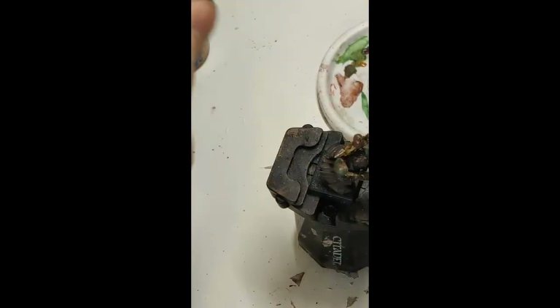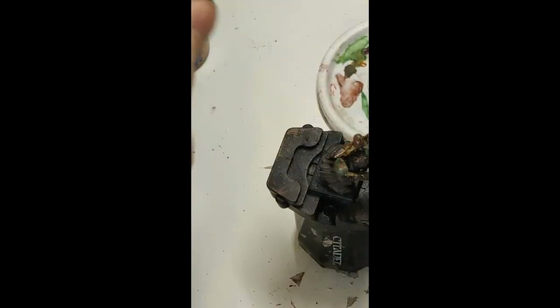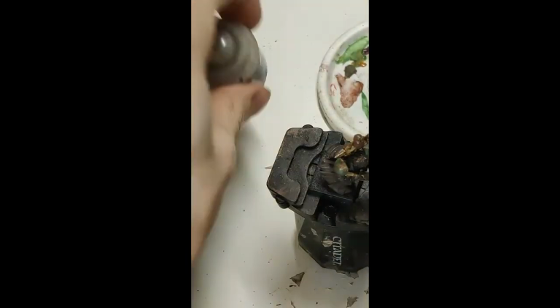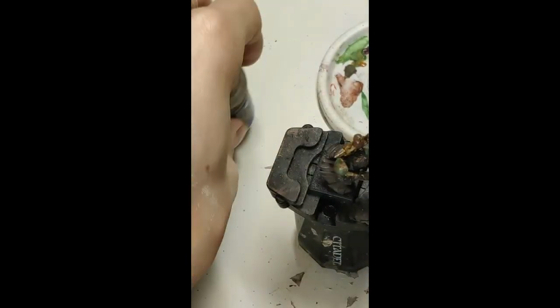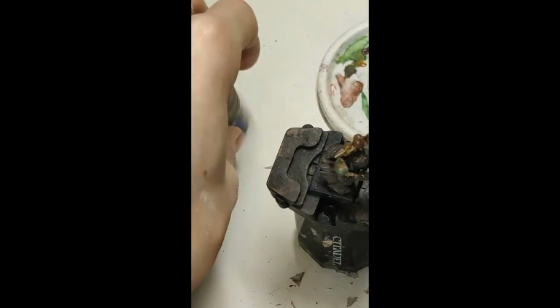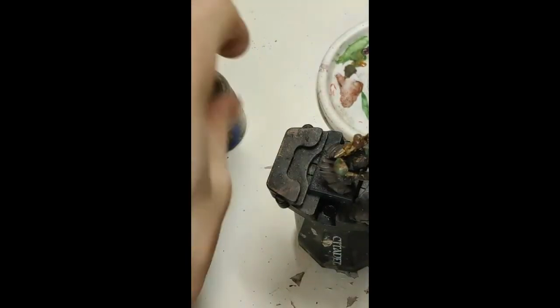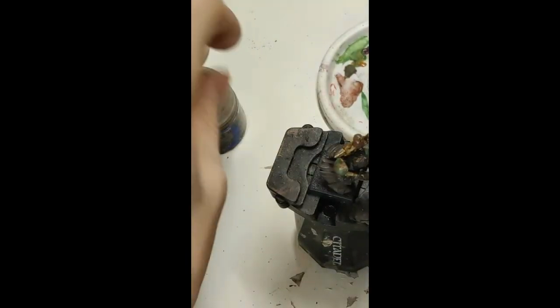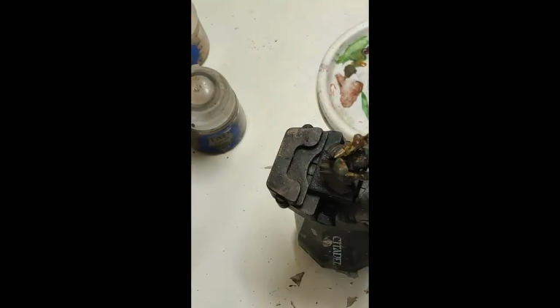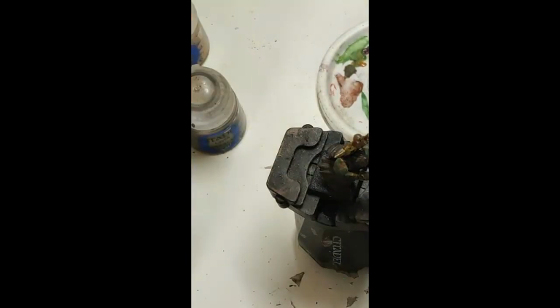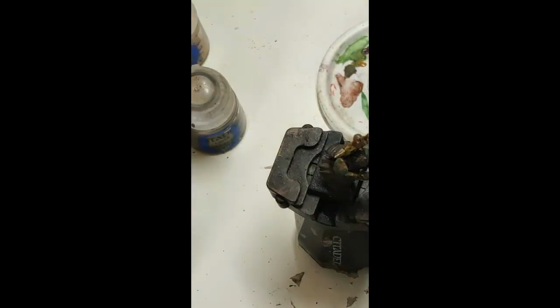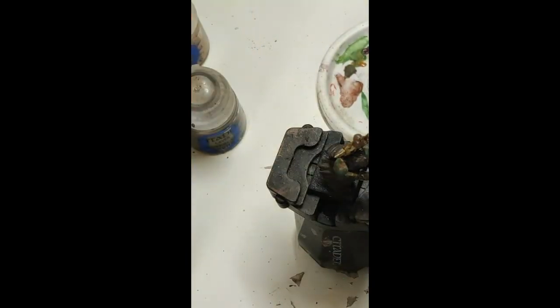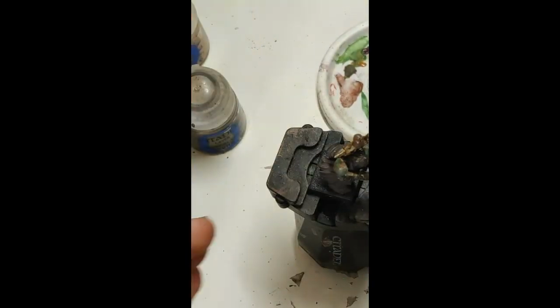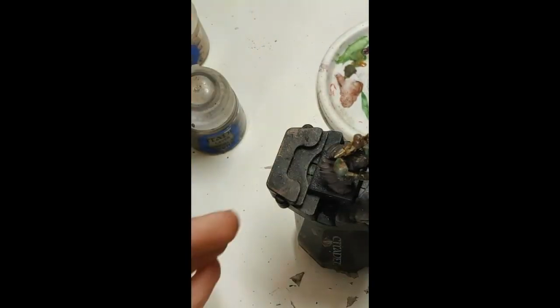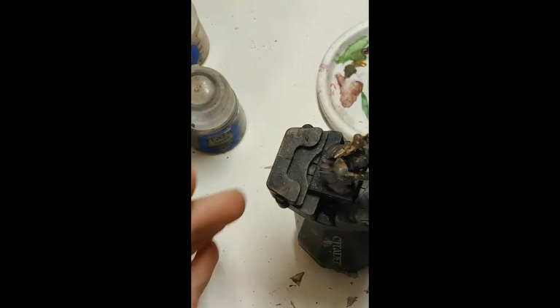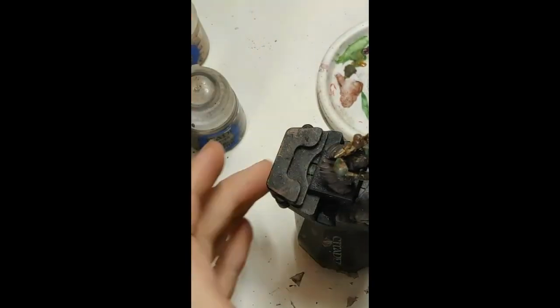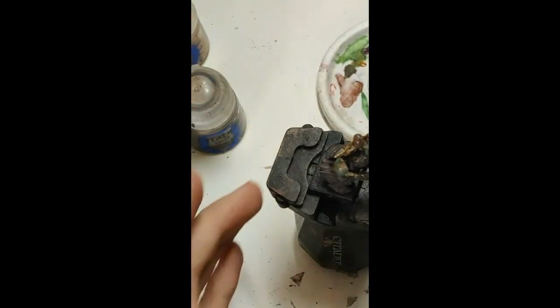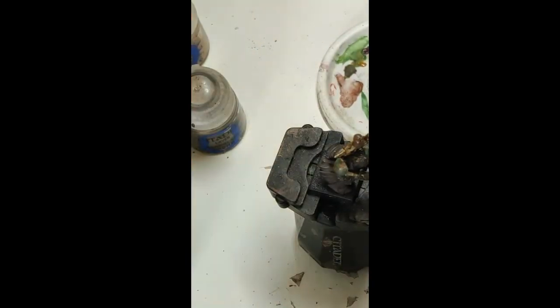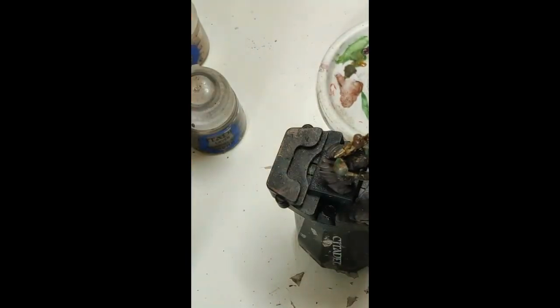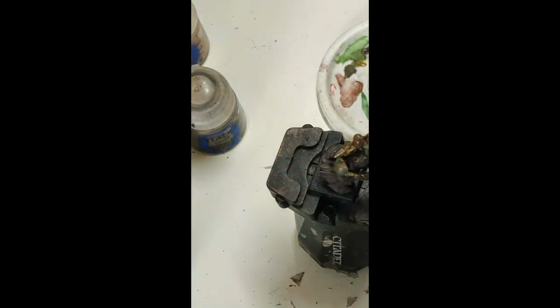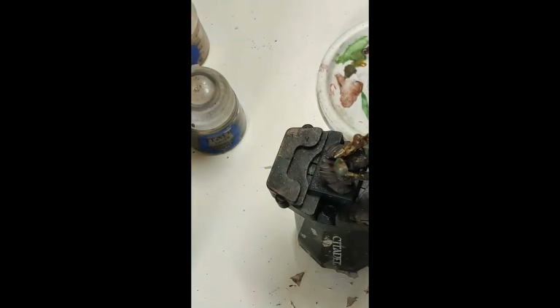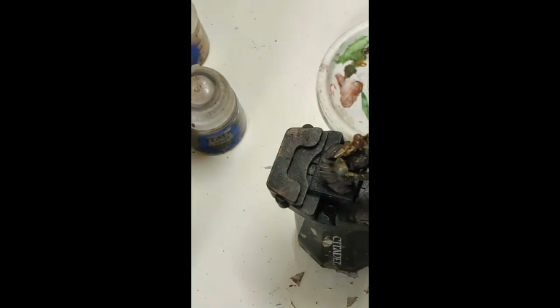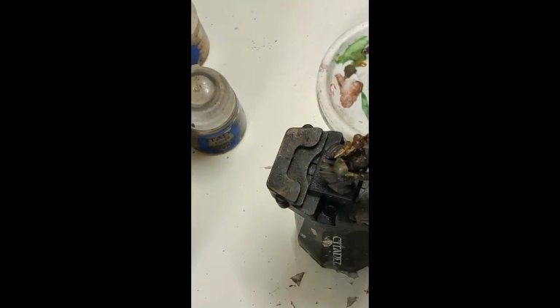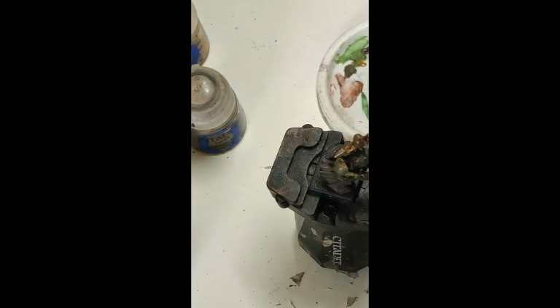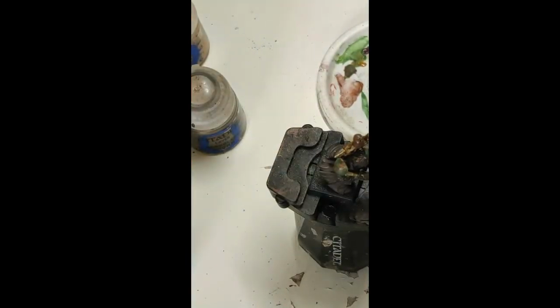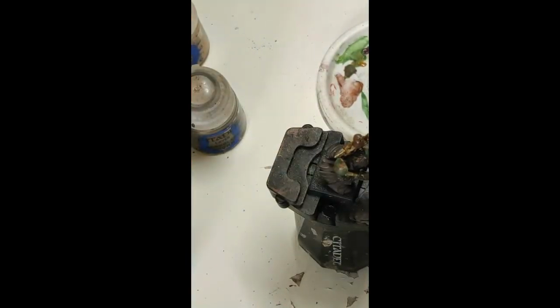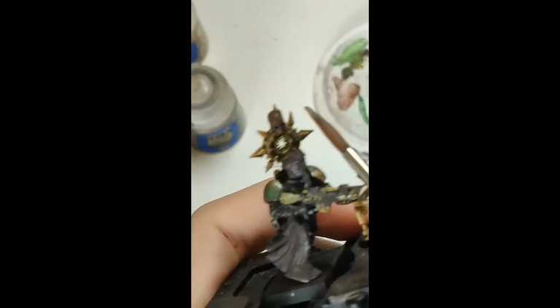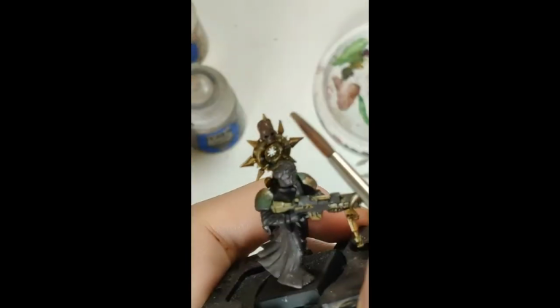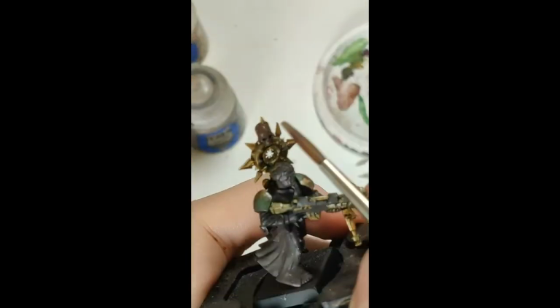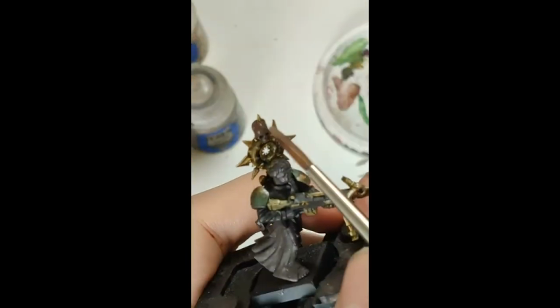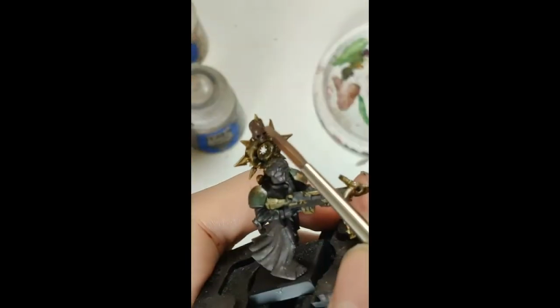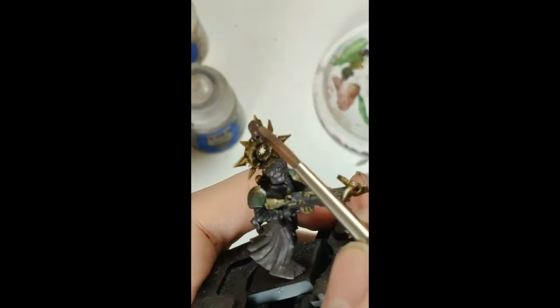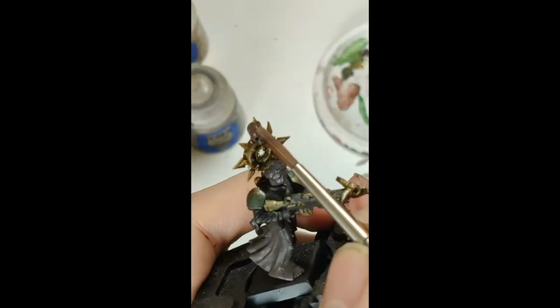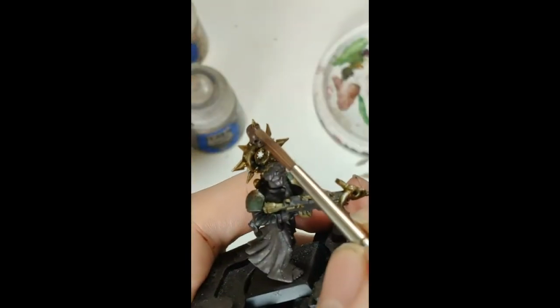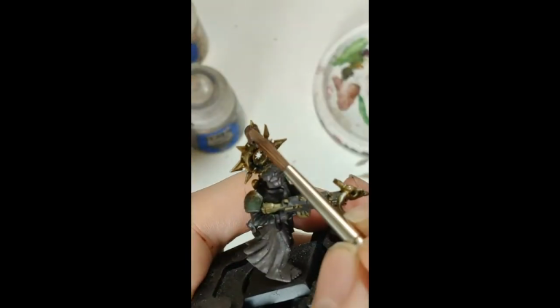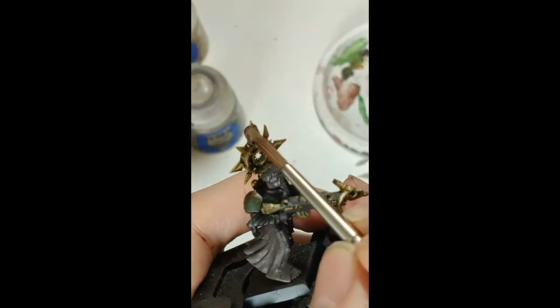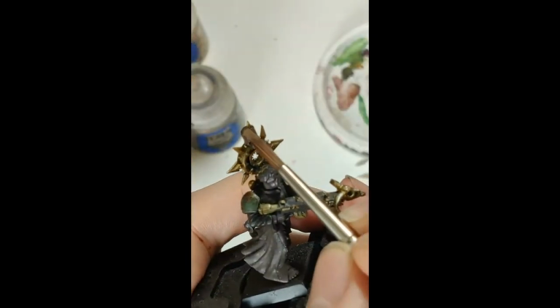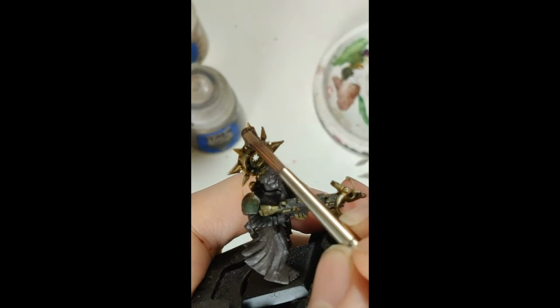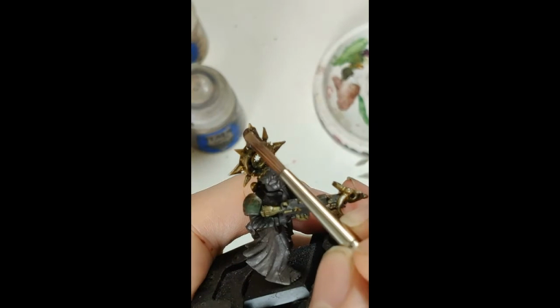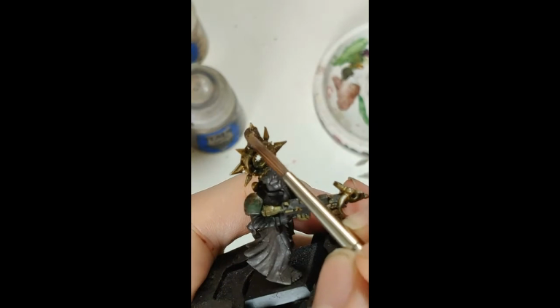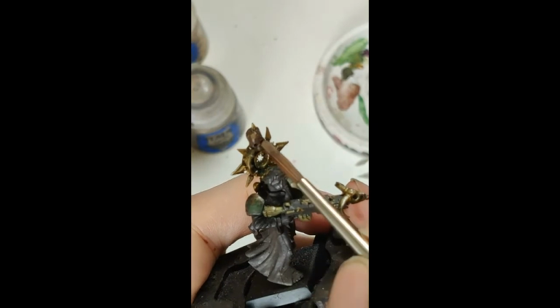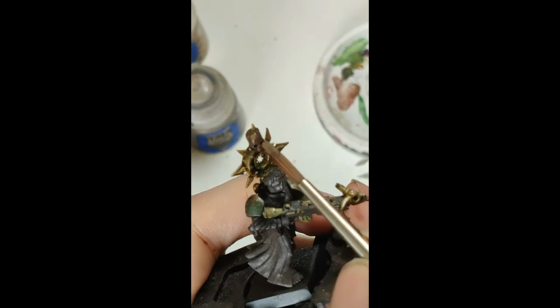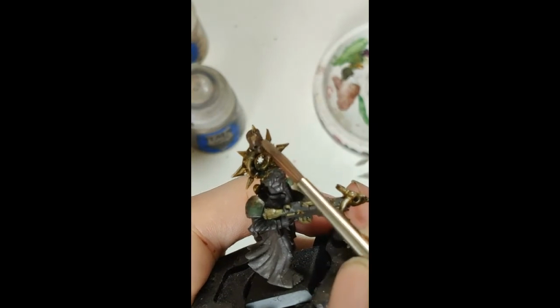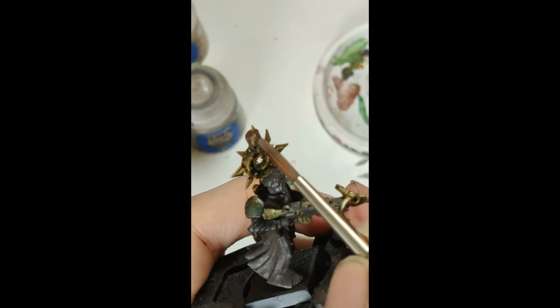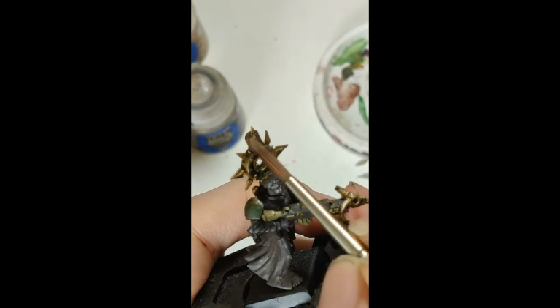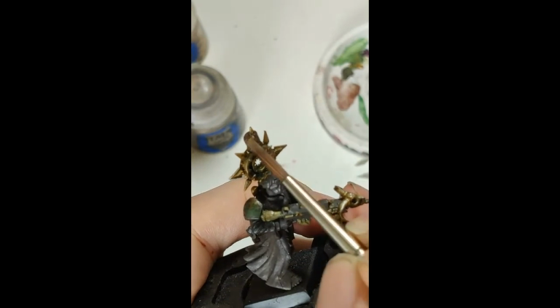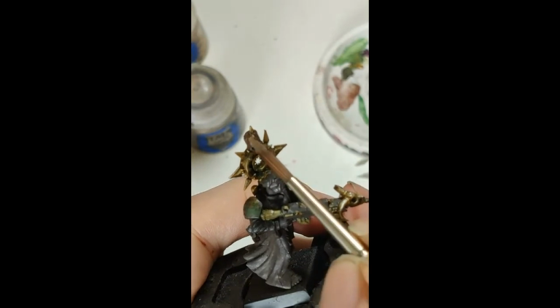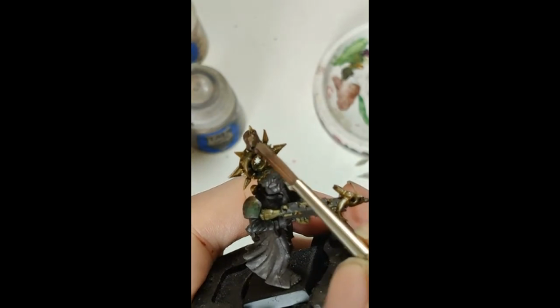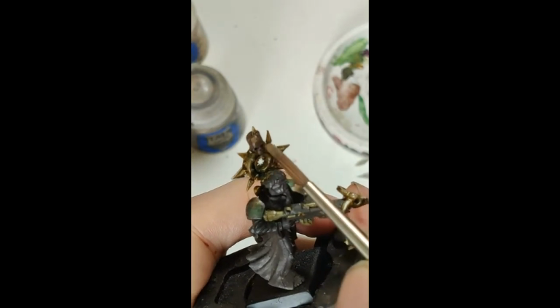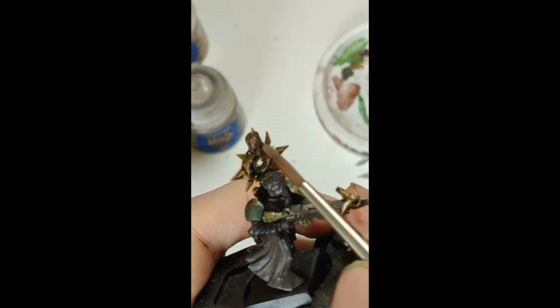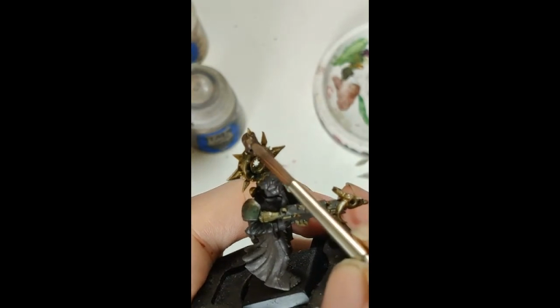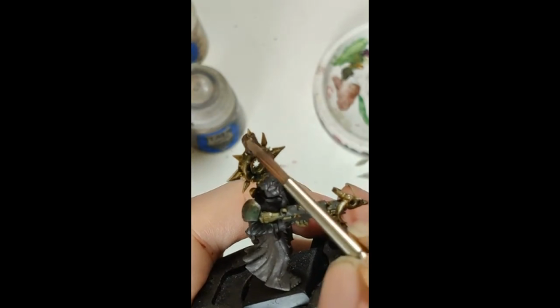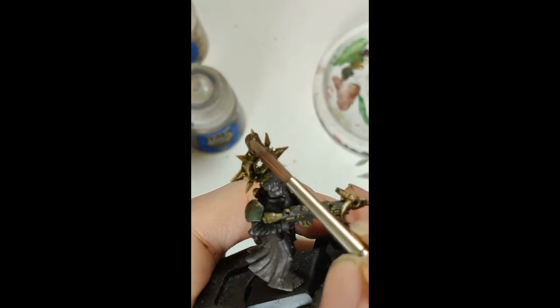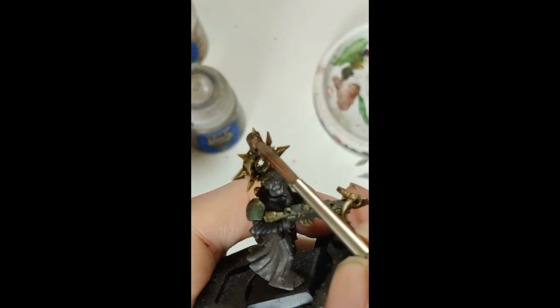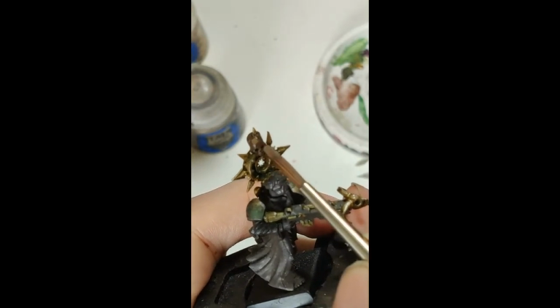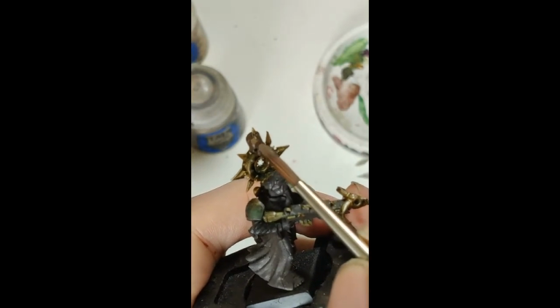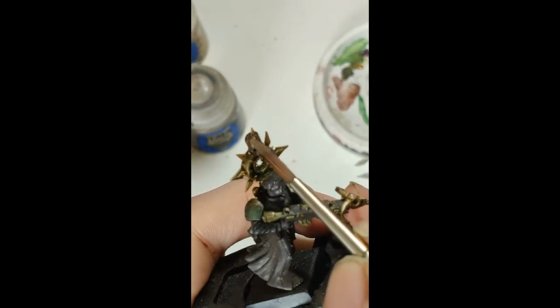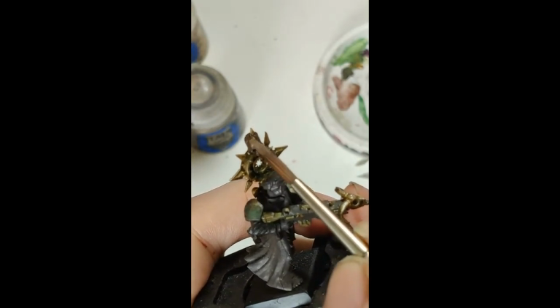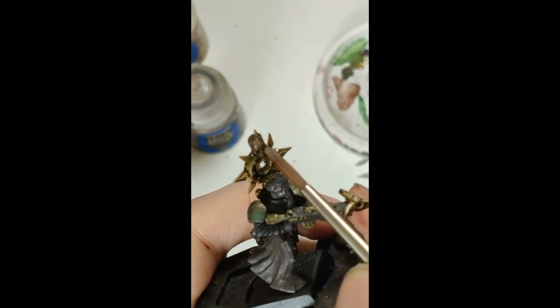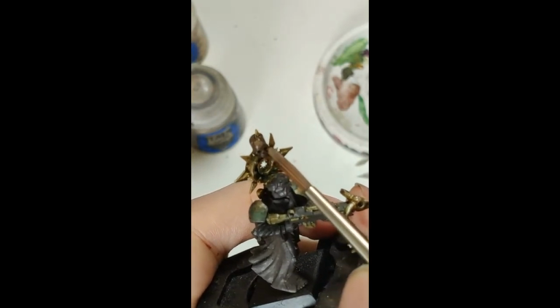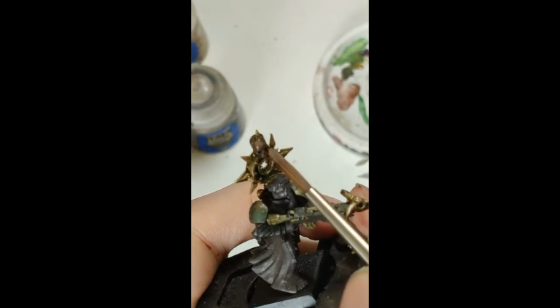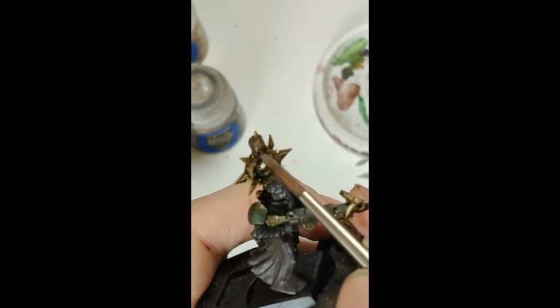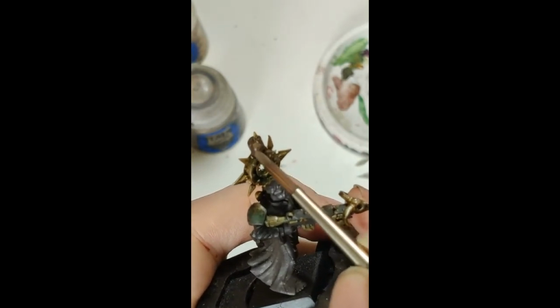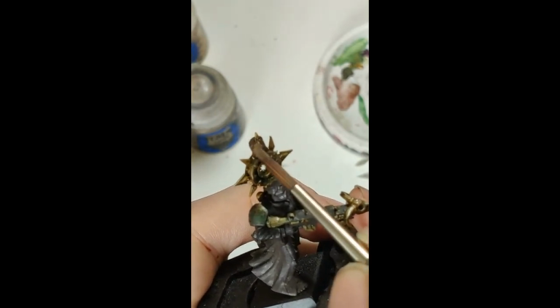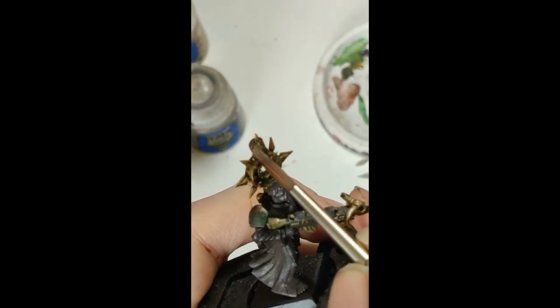Mix in some main blade brown into the previous mix. Put that onto the highest spots, leaving the dark color in the recesses.